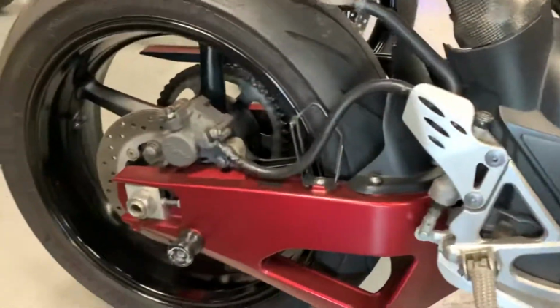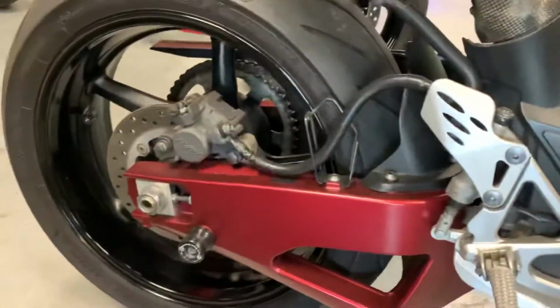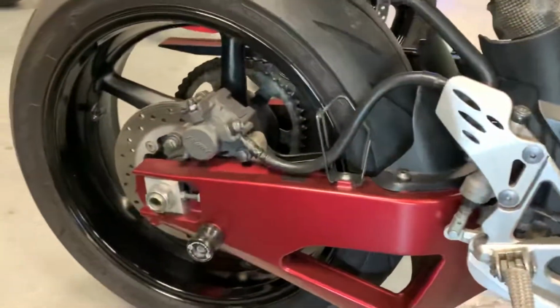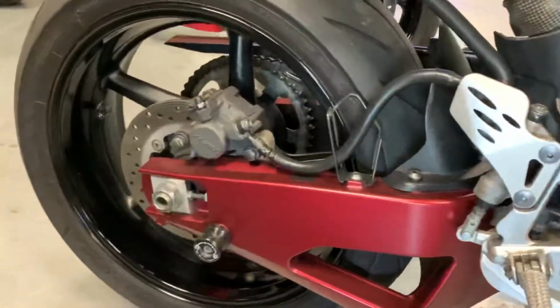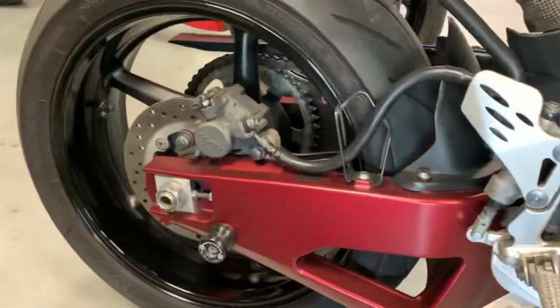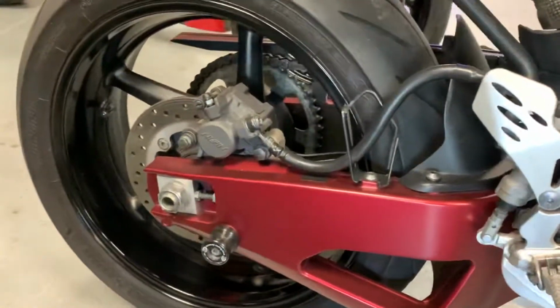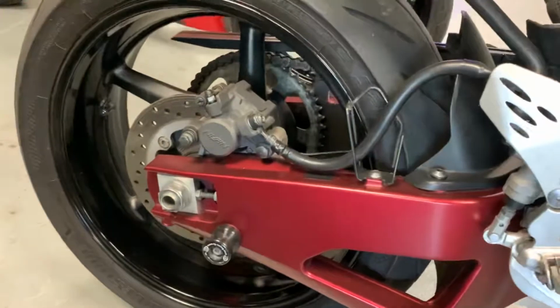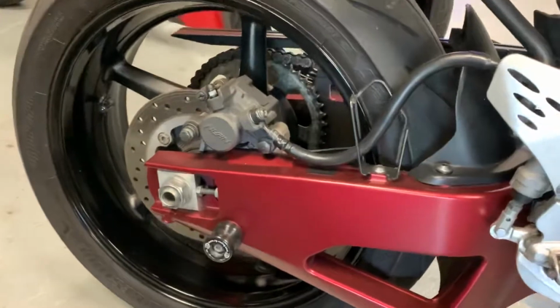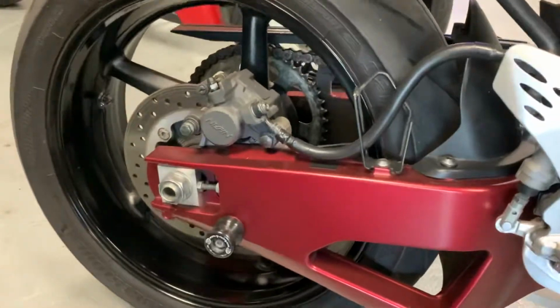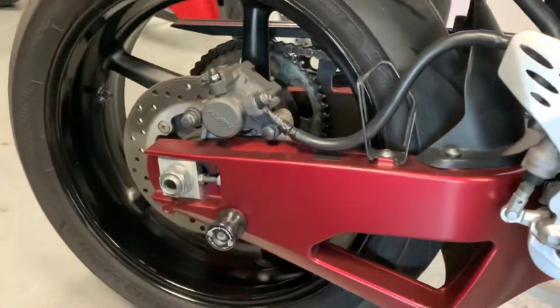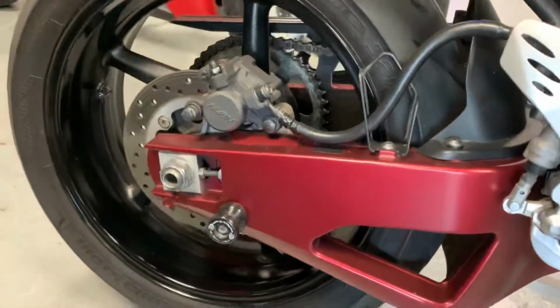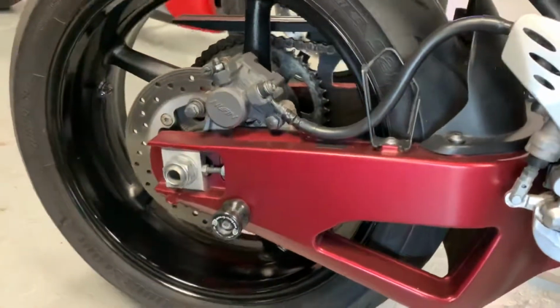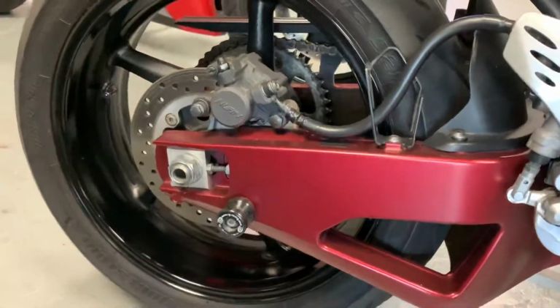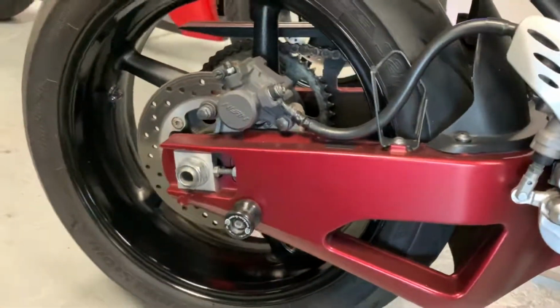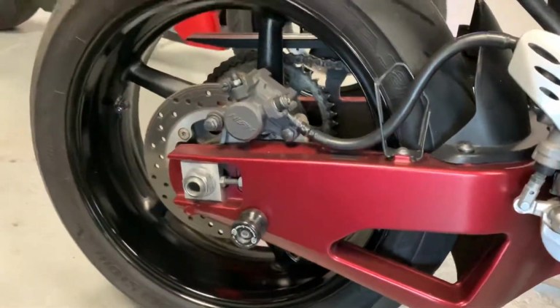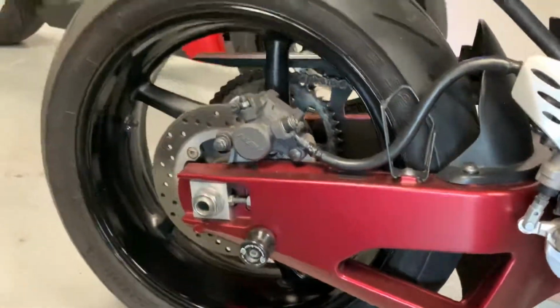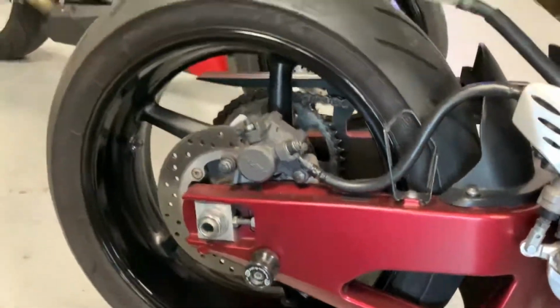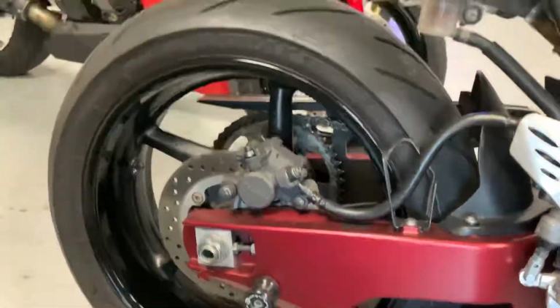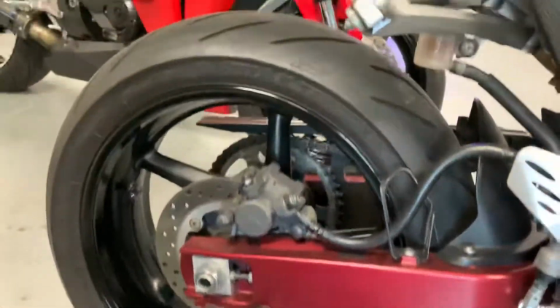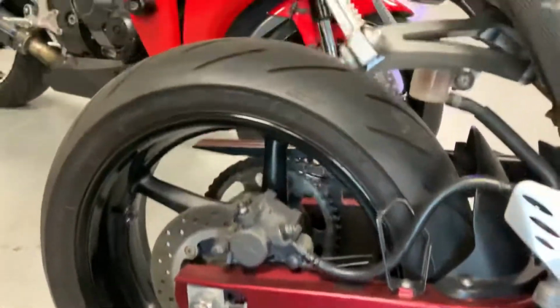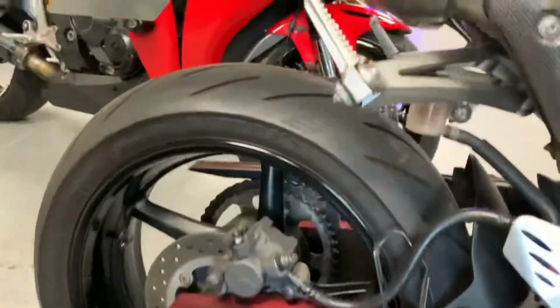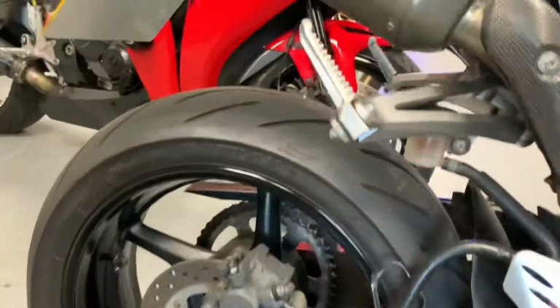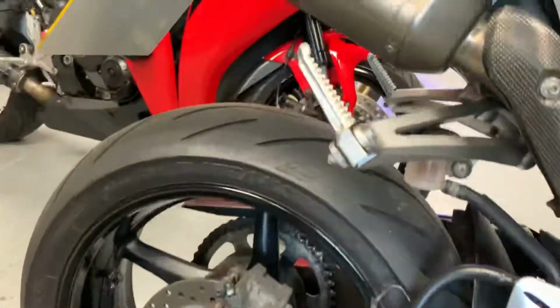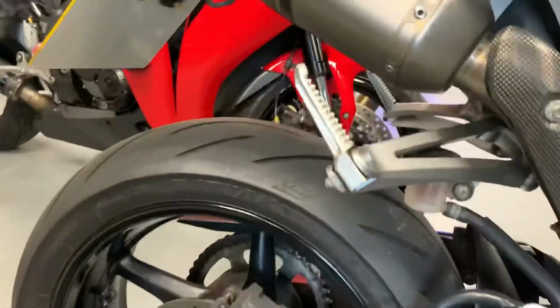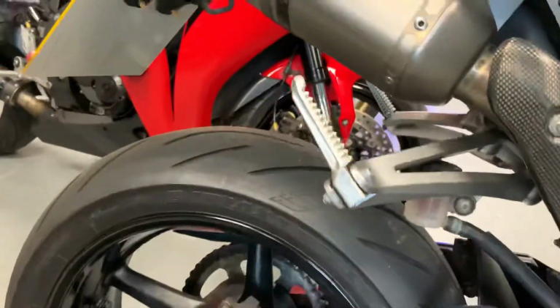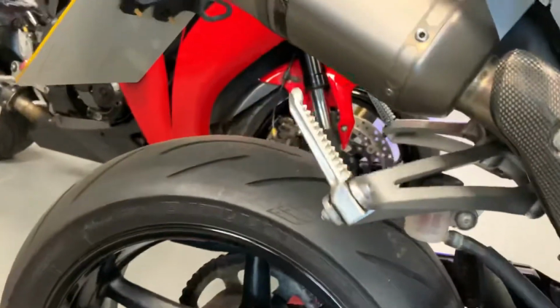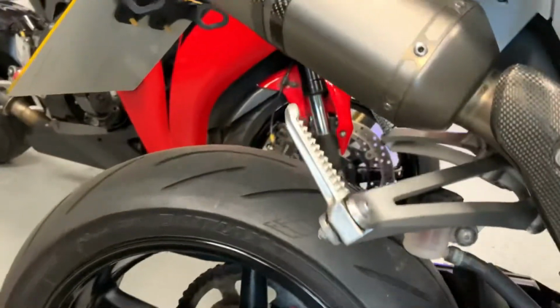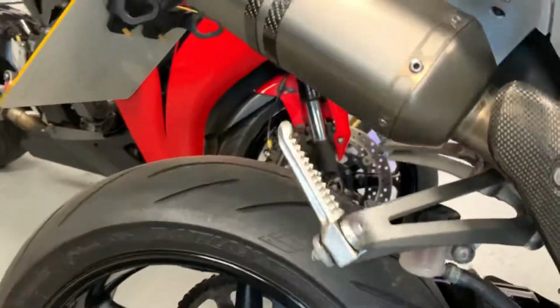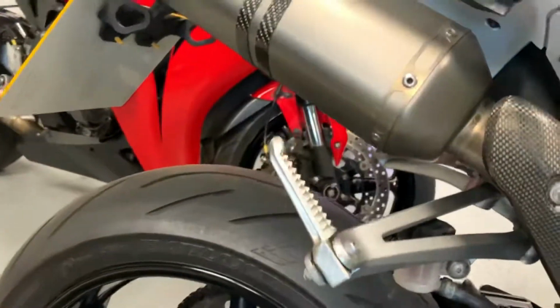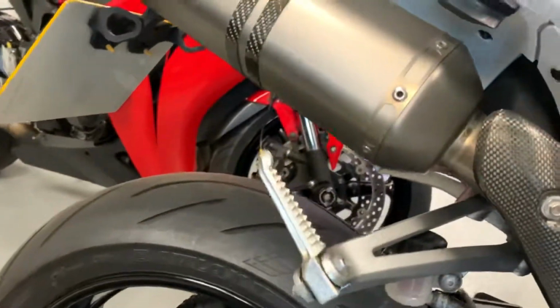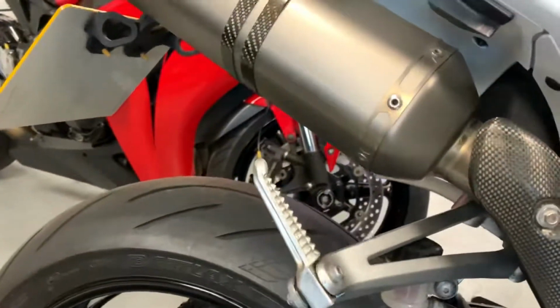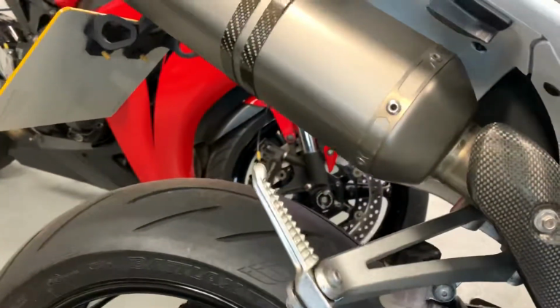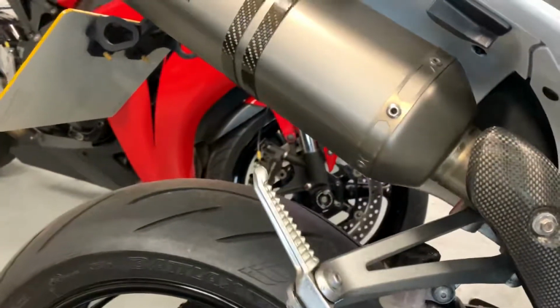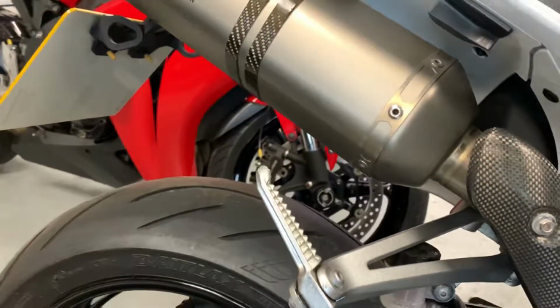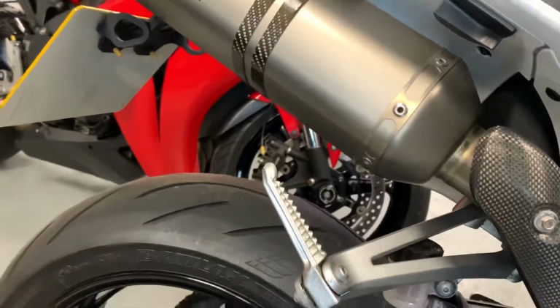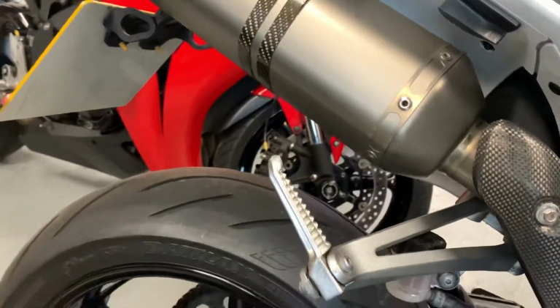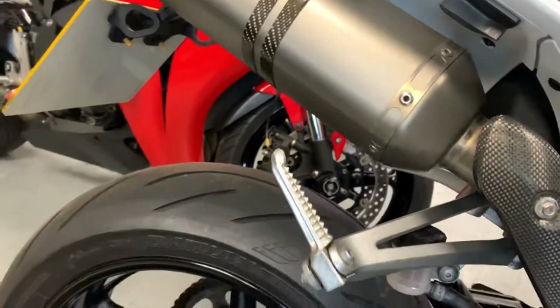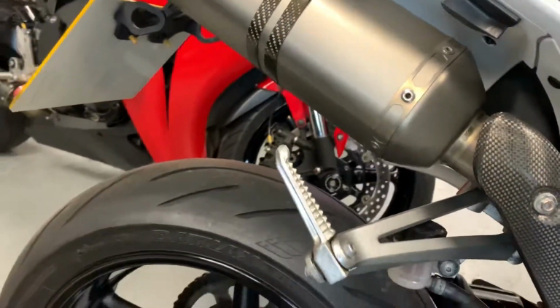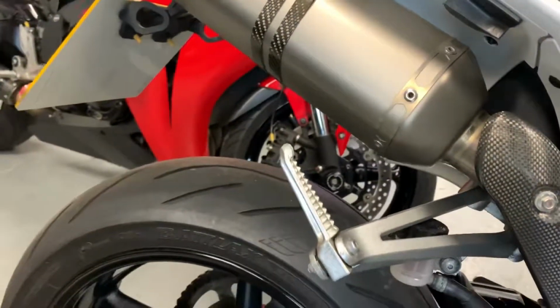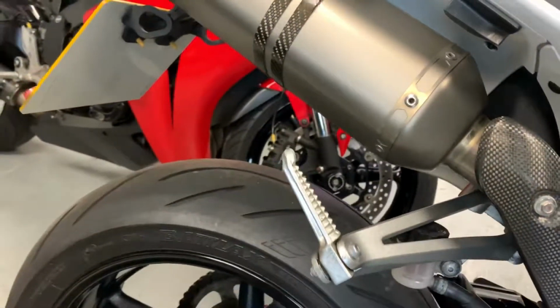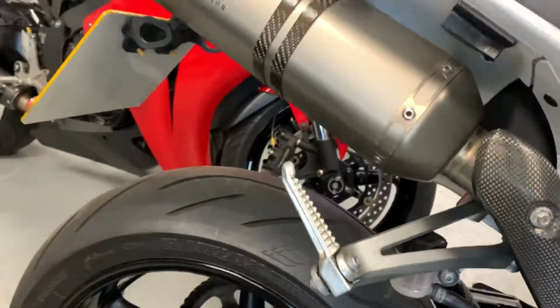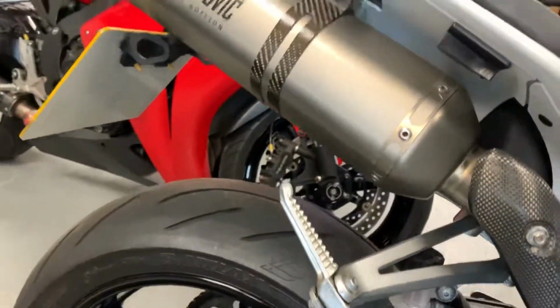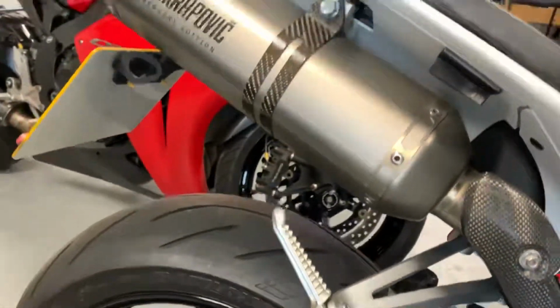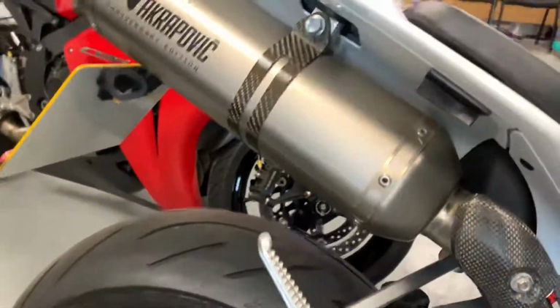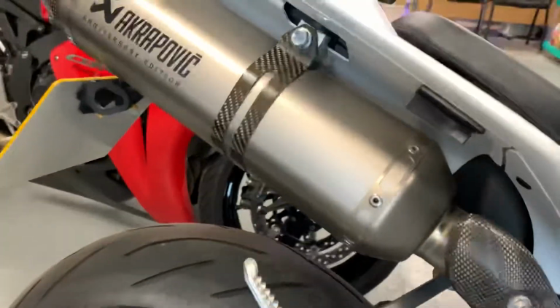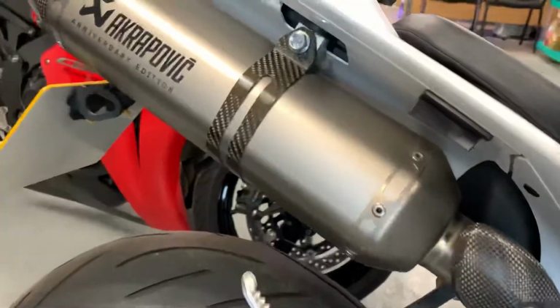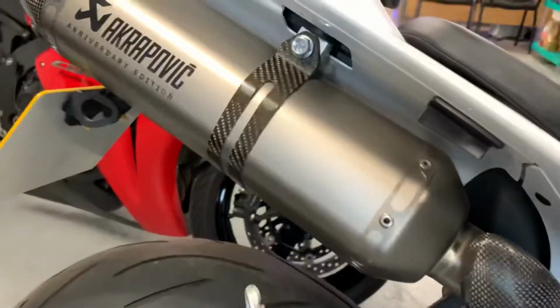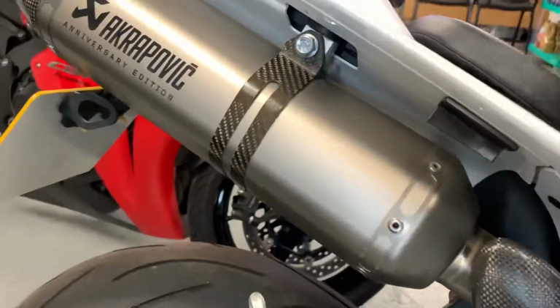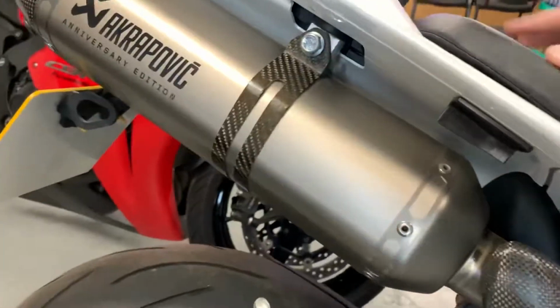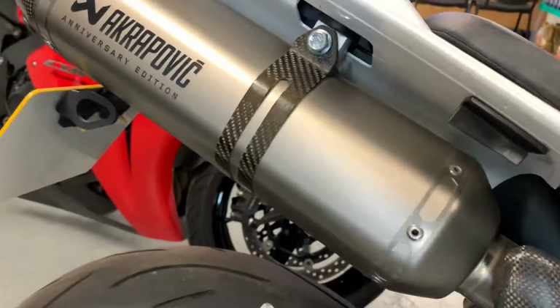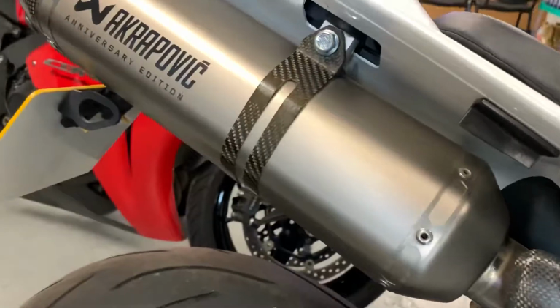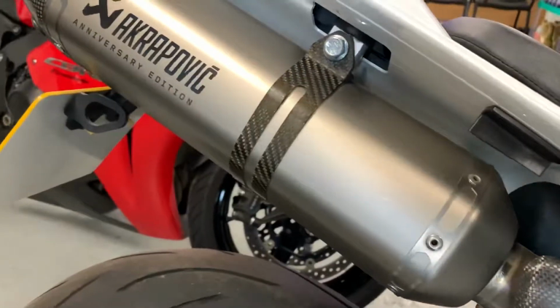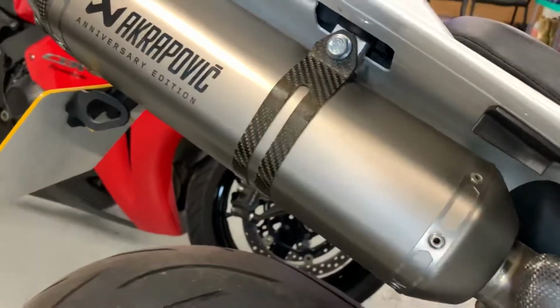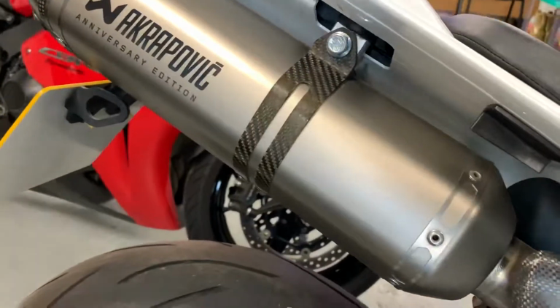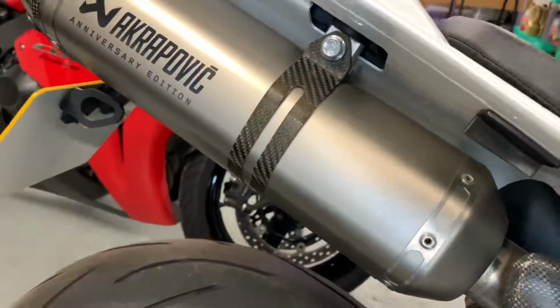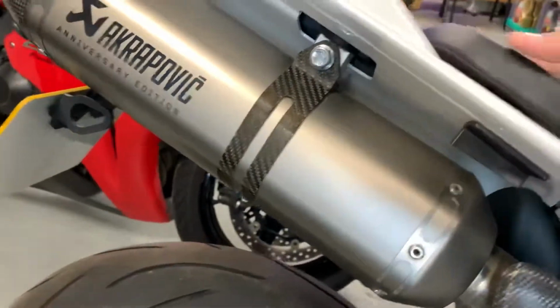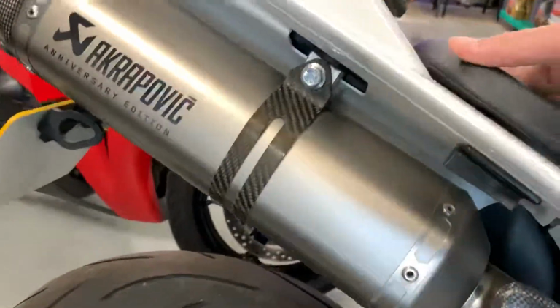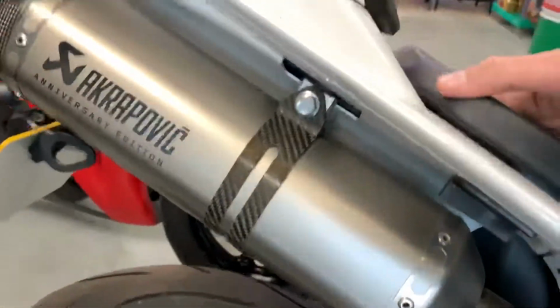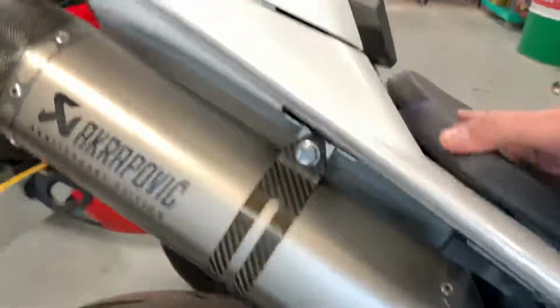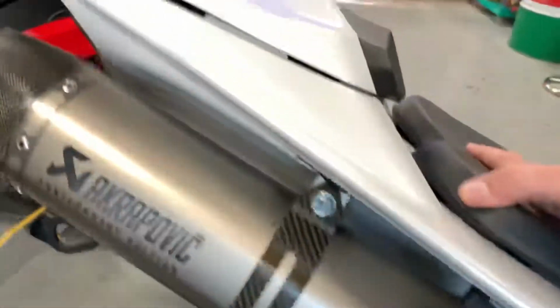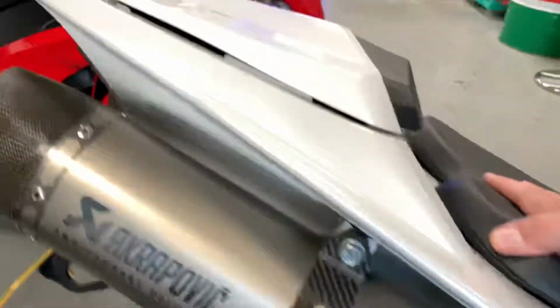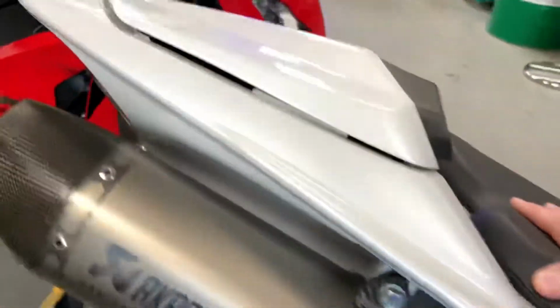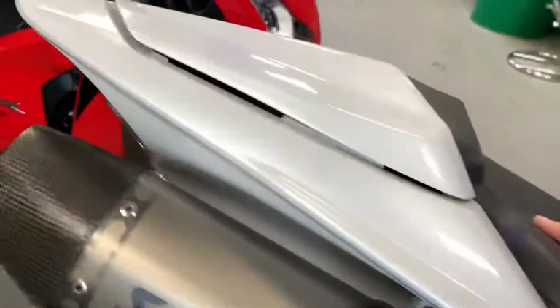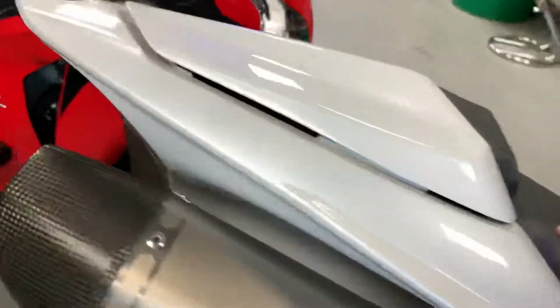No damage on the frame or the swing arm. There are a couple of exhausts on it.